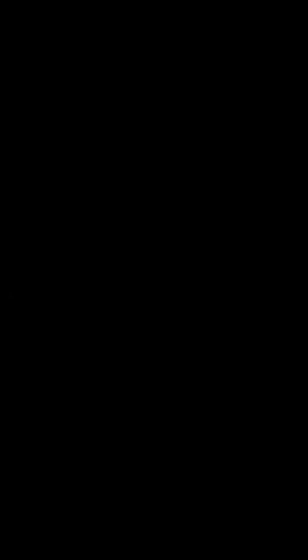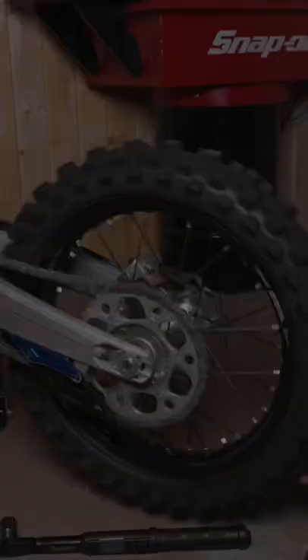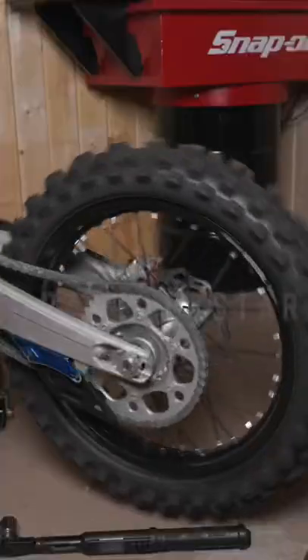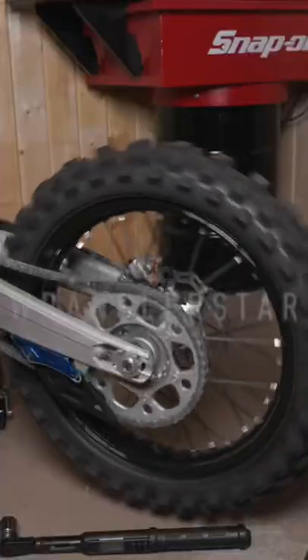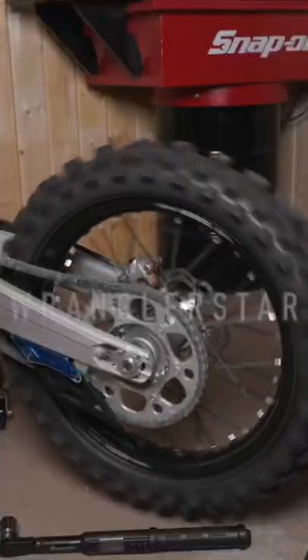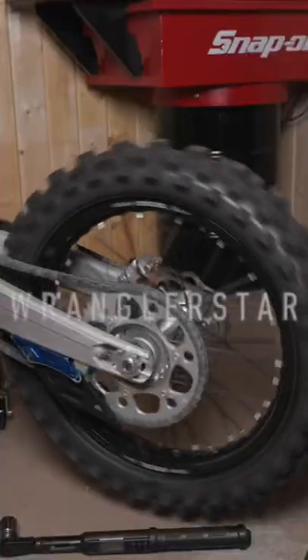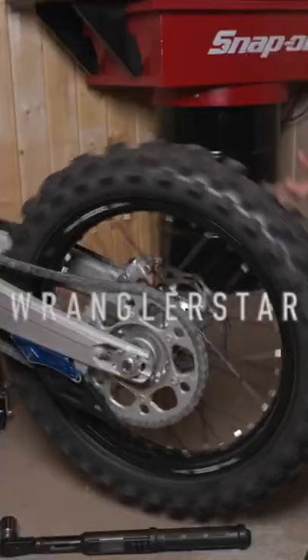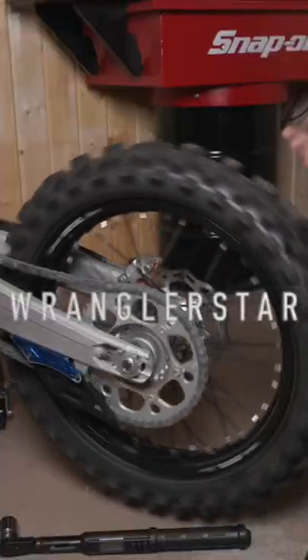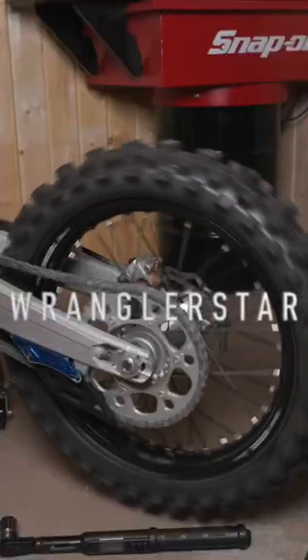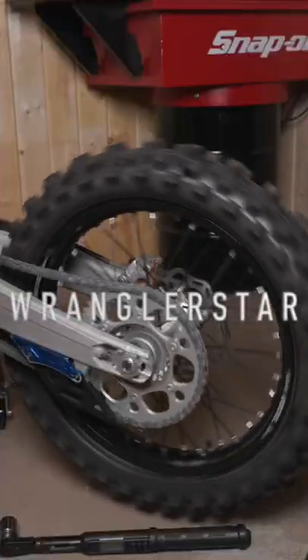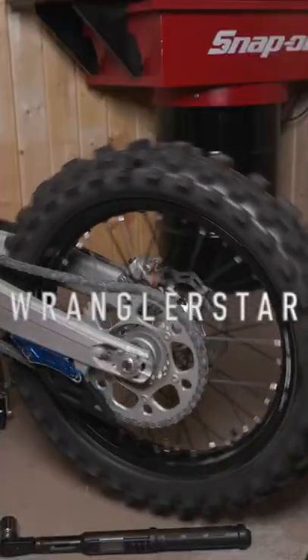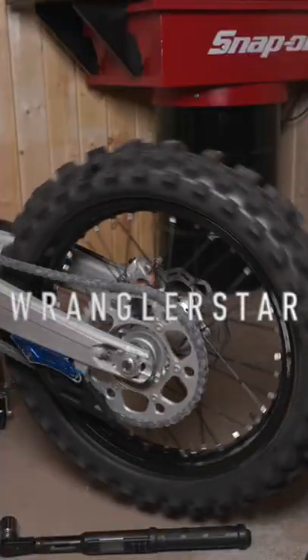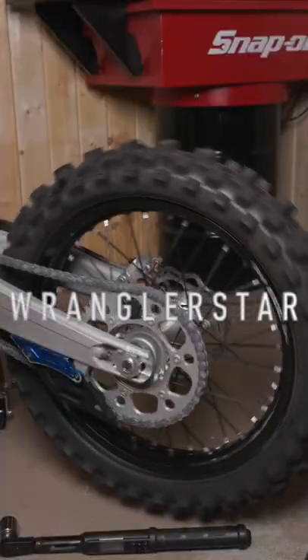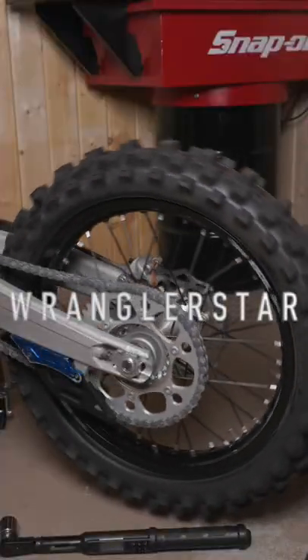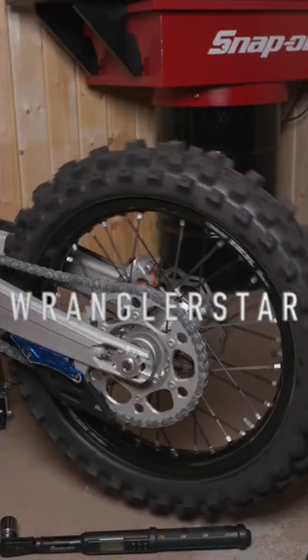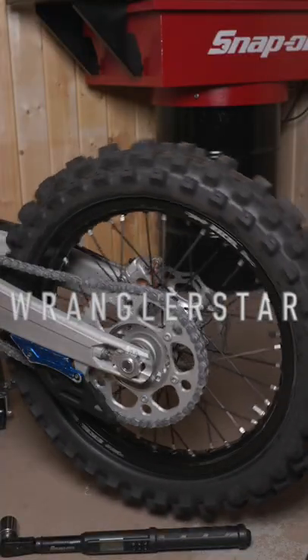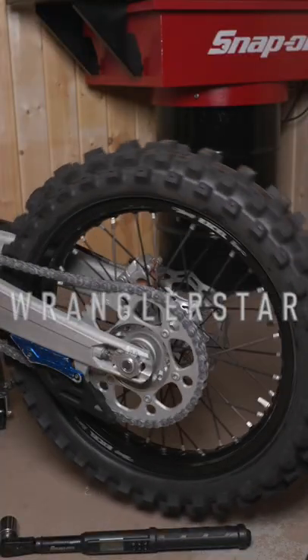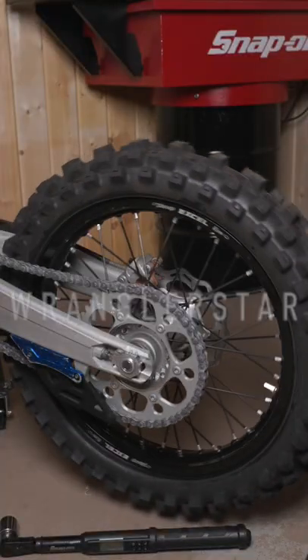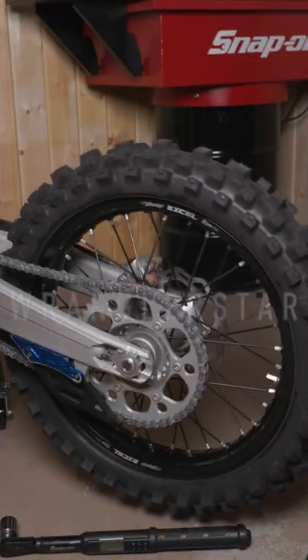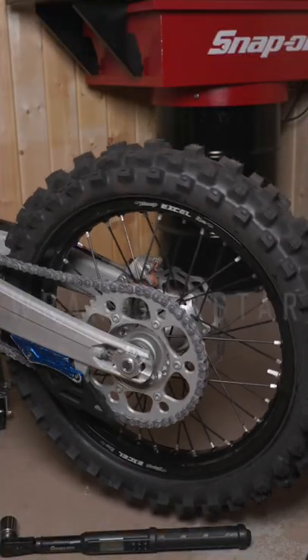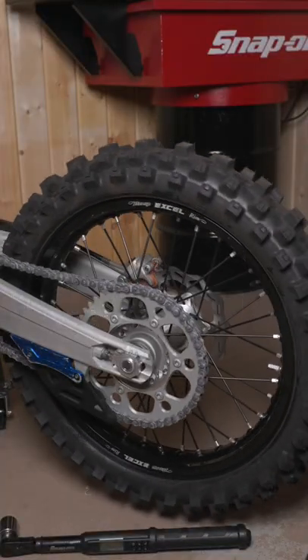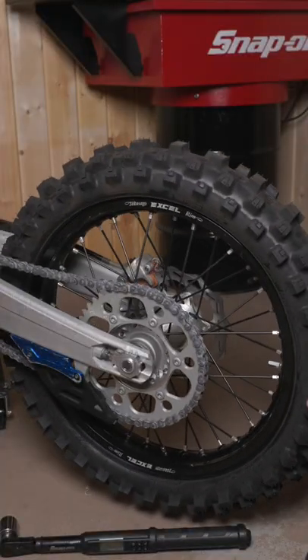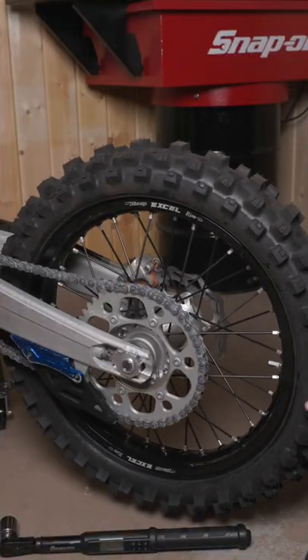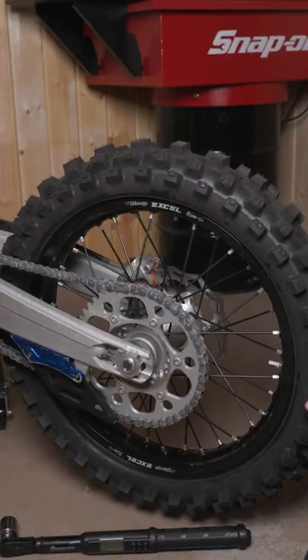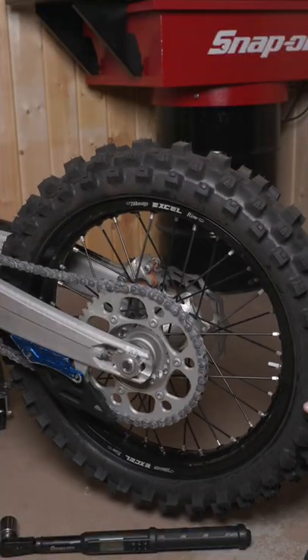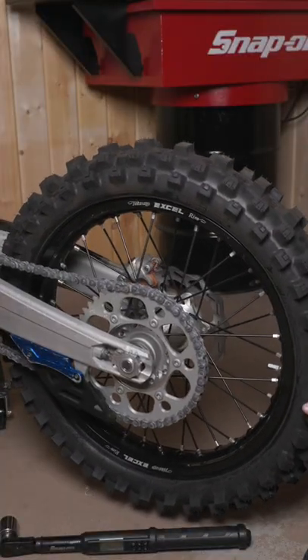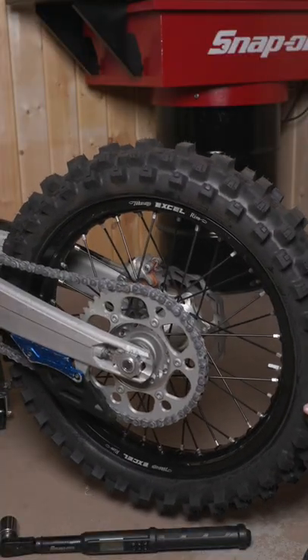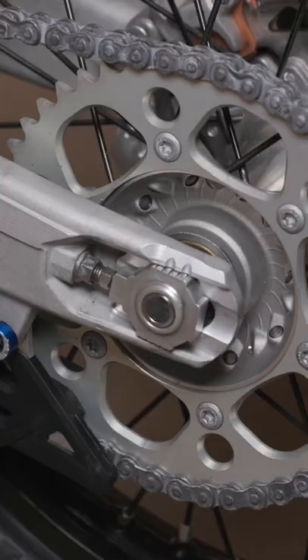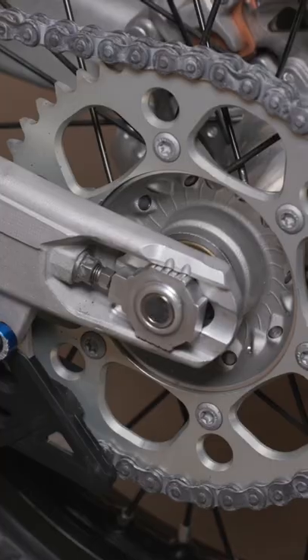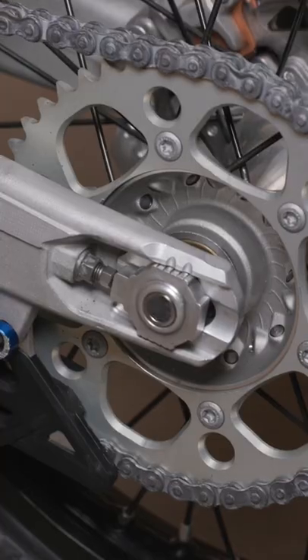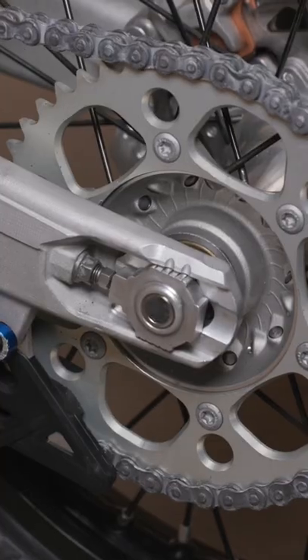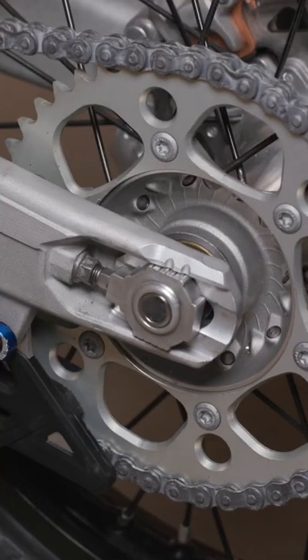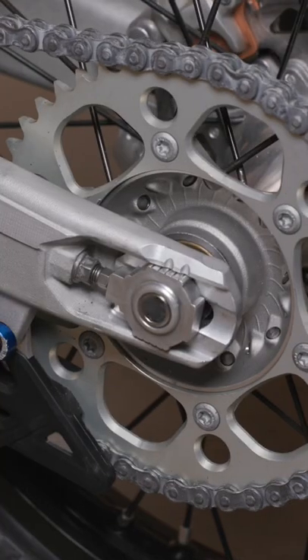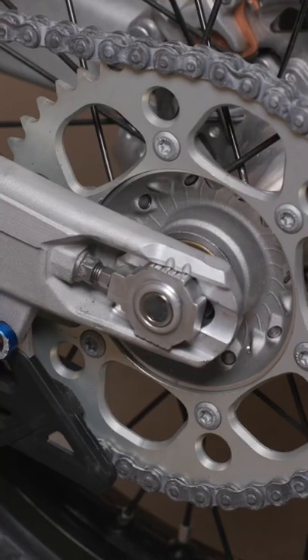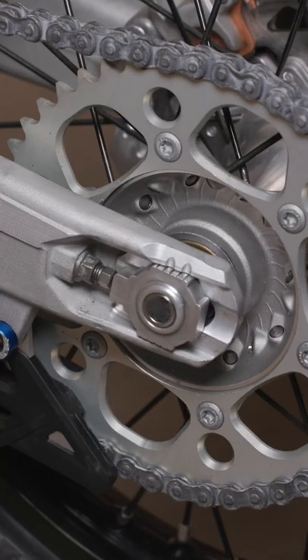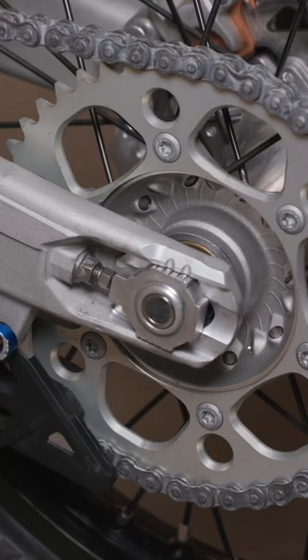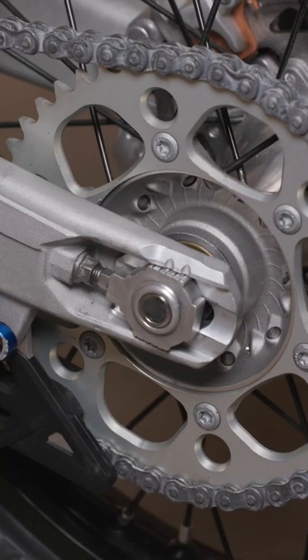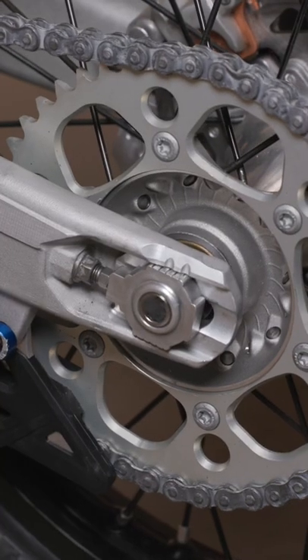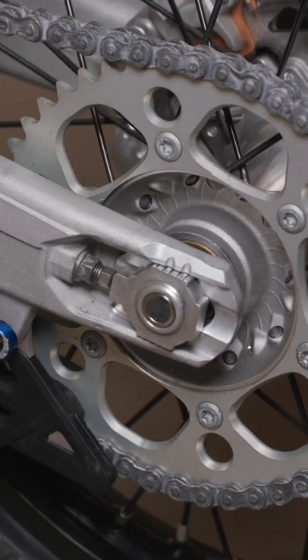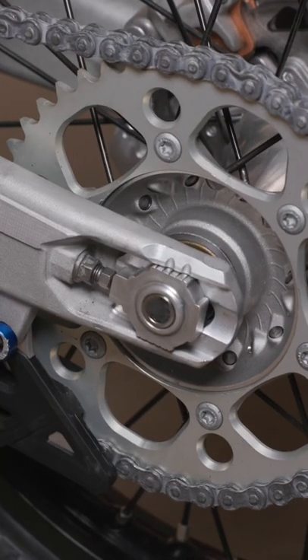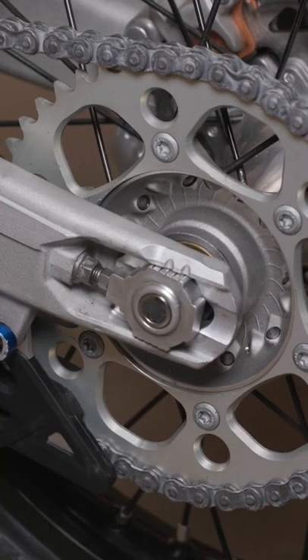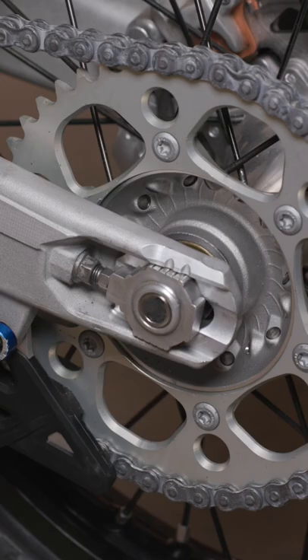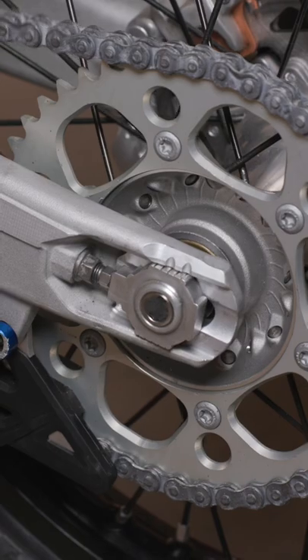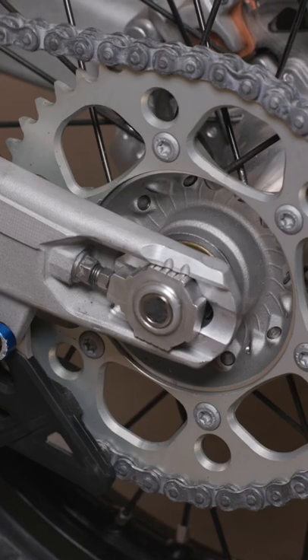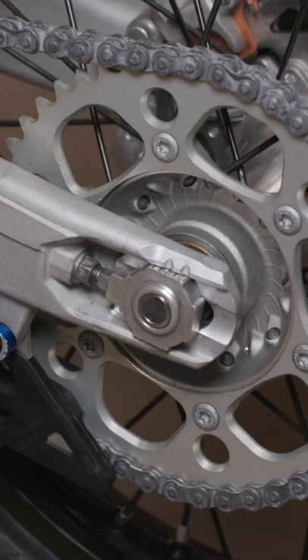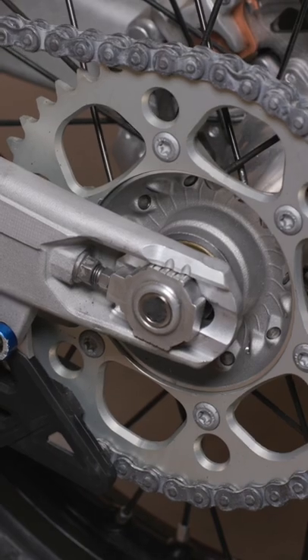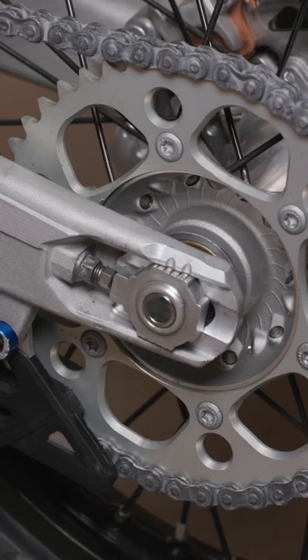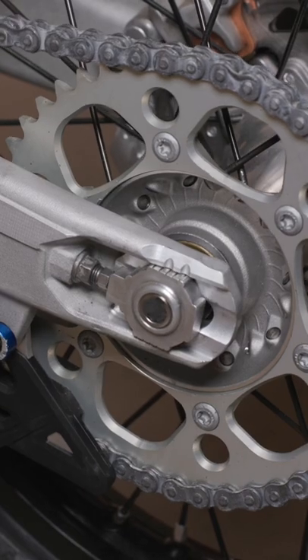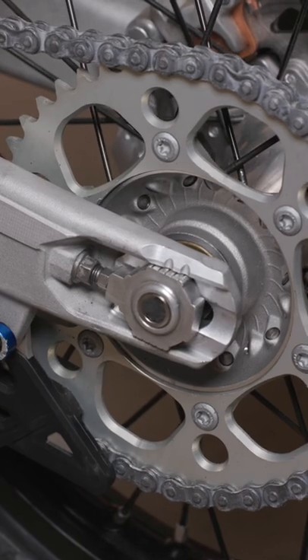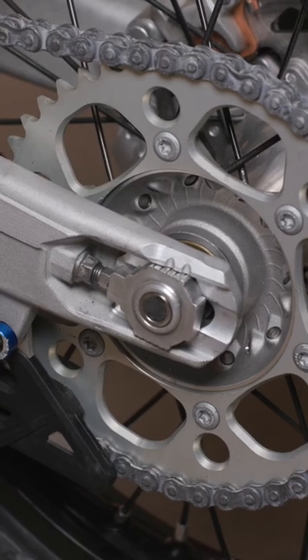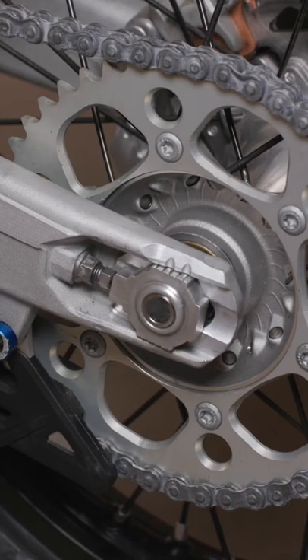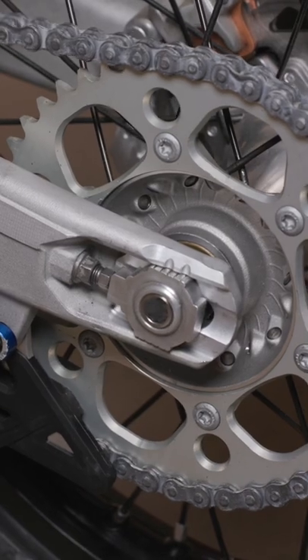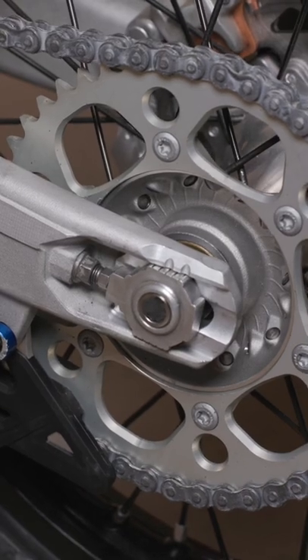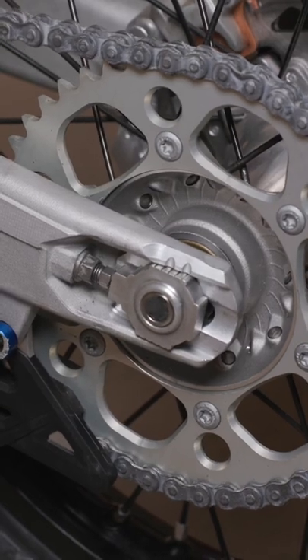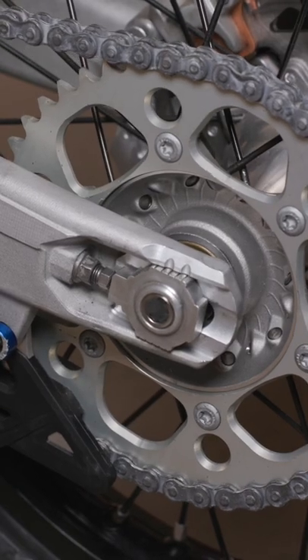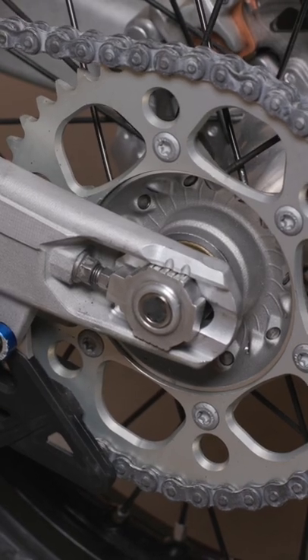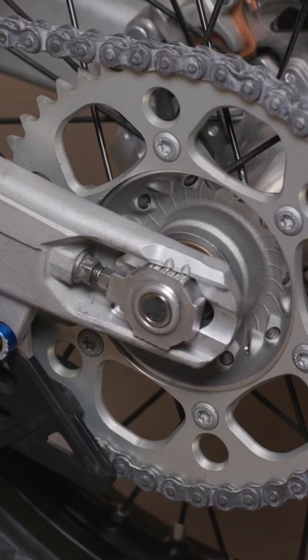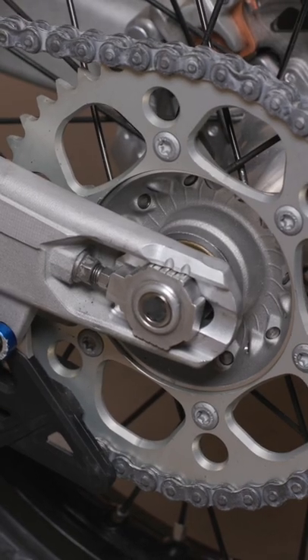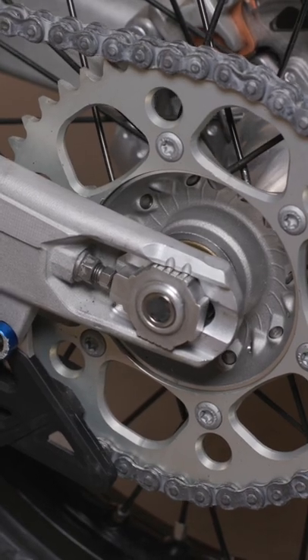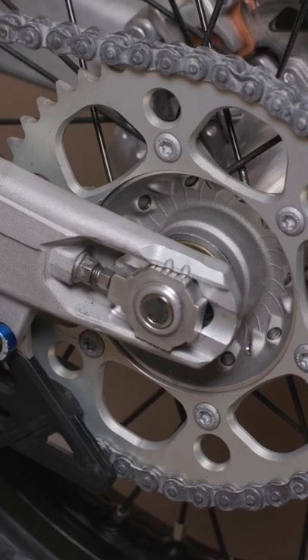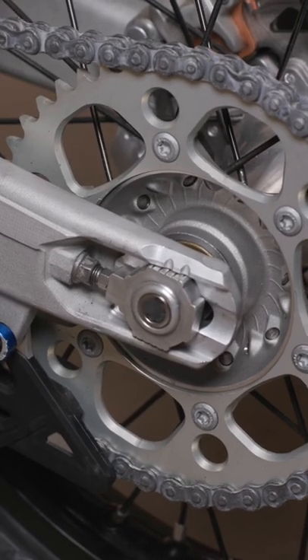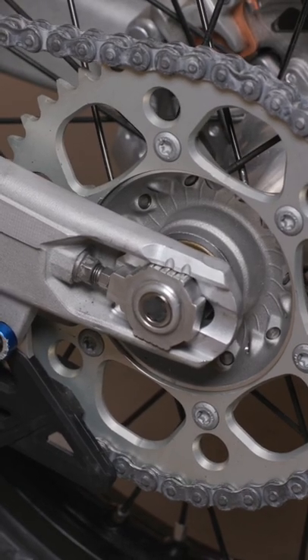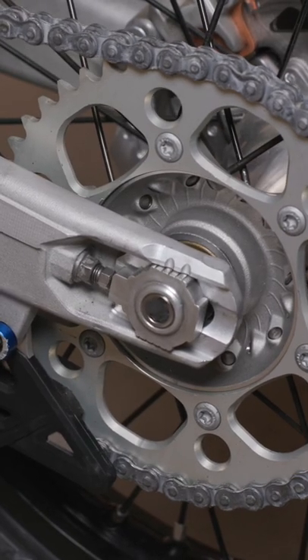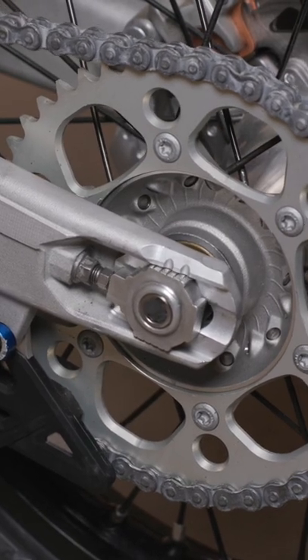Here's an old mechanics trick that'll blow your mind. If you ever need to properly align a rear wheel on a bike or motorcycle, getting them against the stops can be challenging.